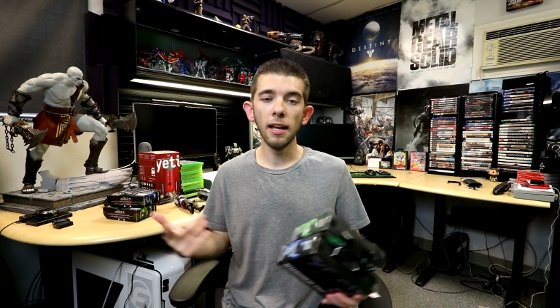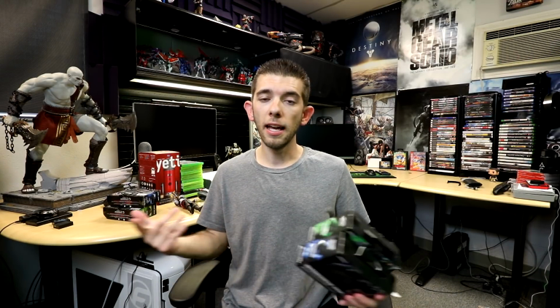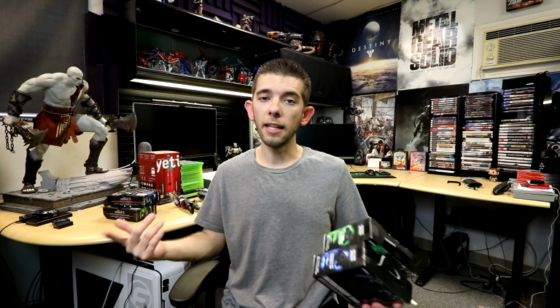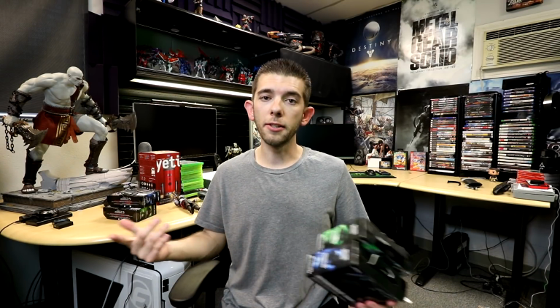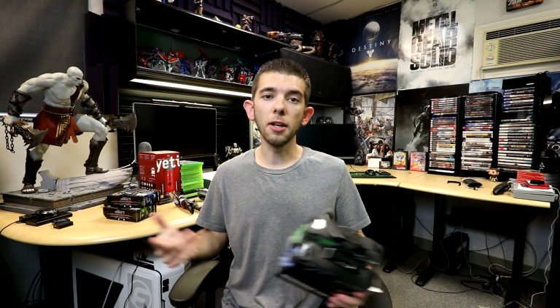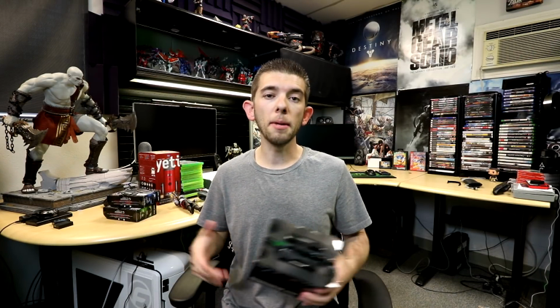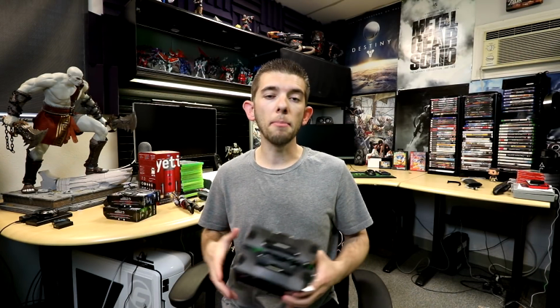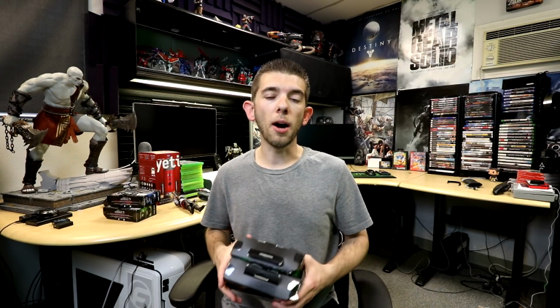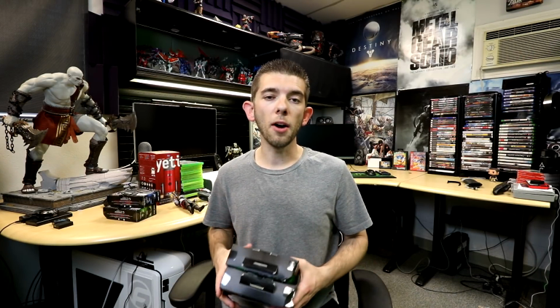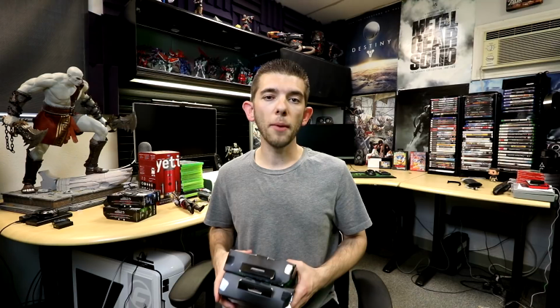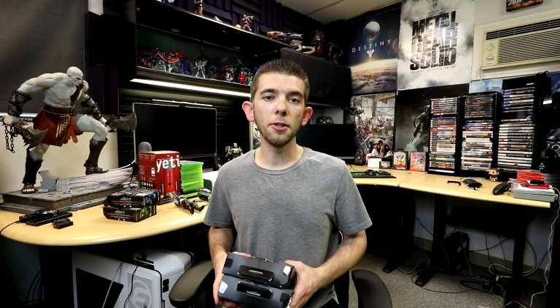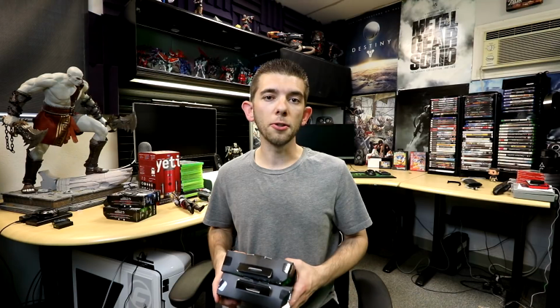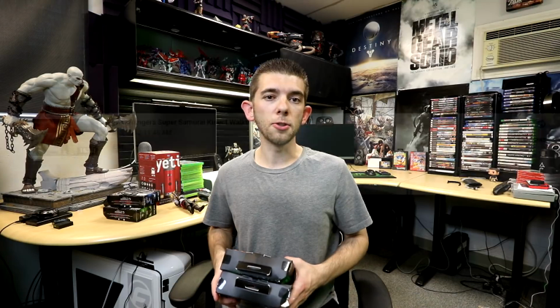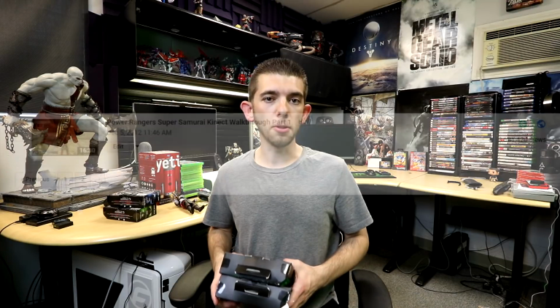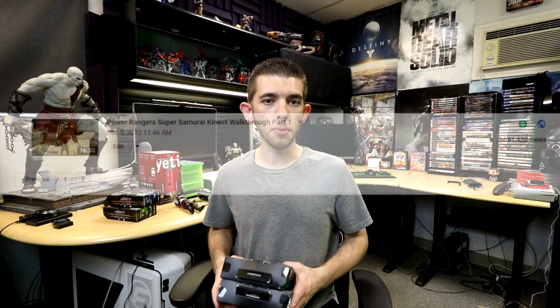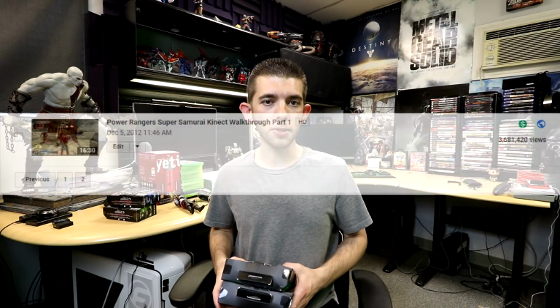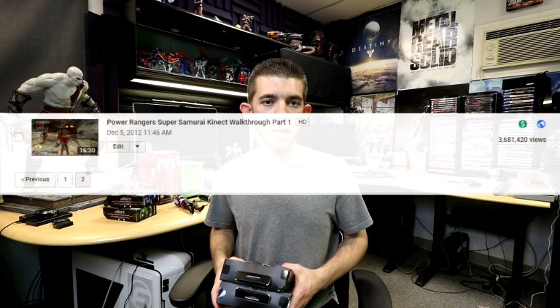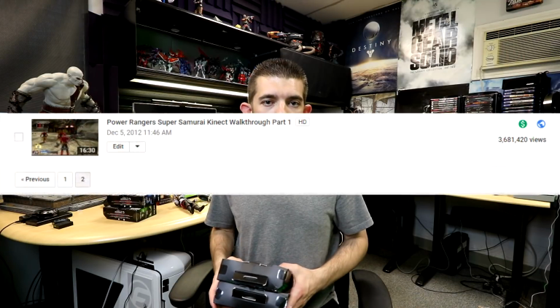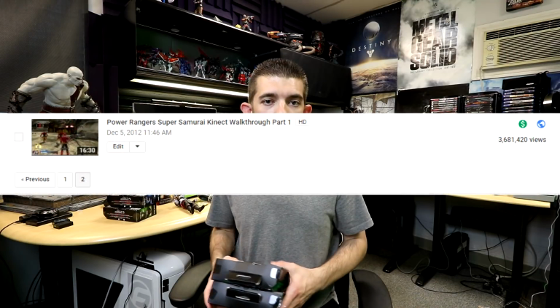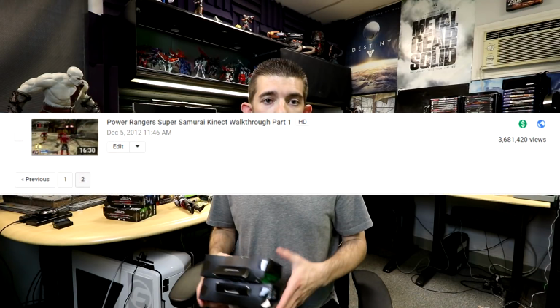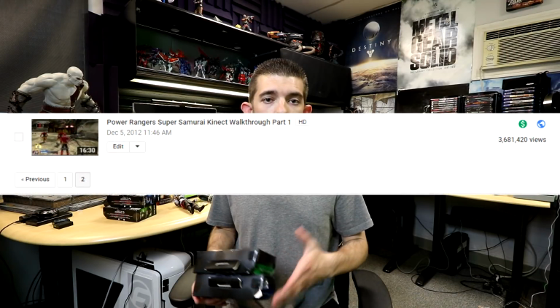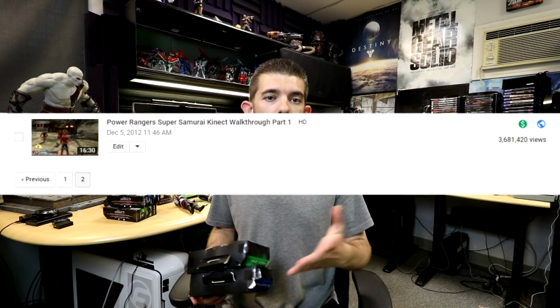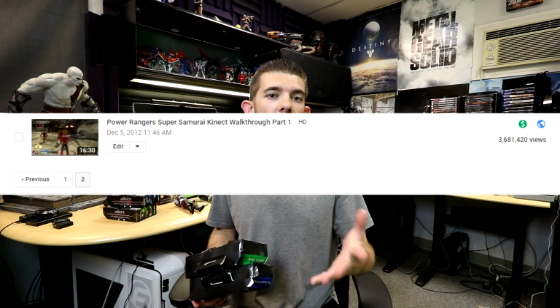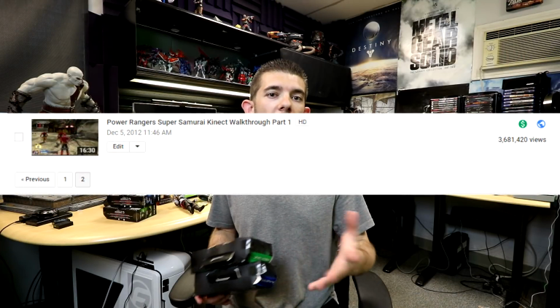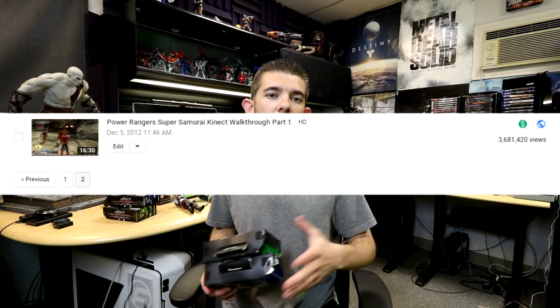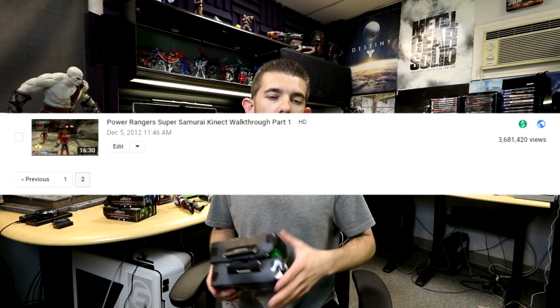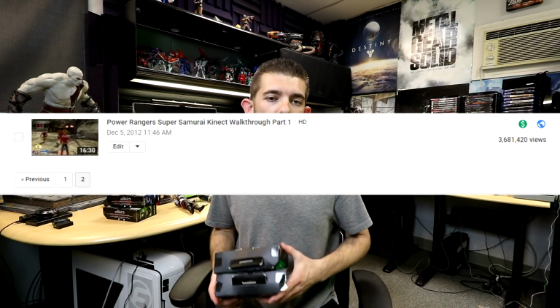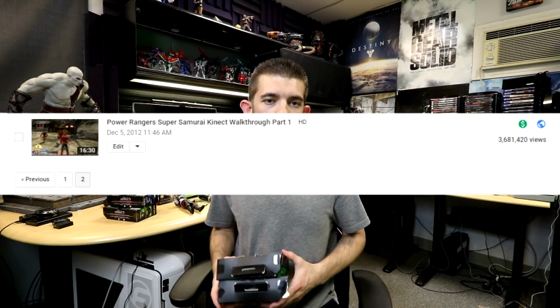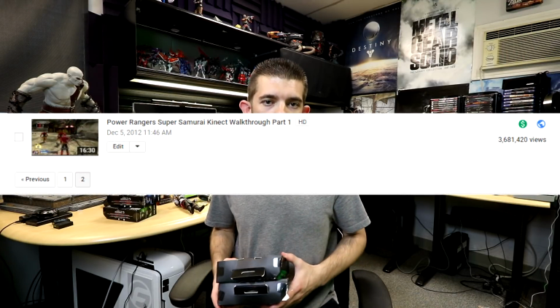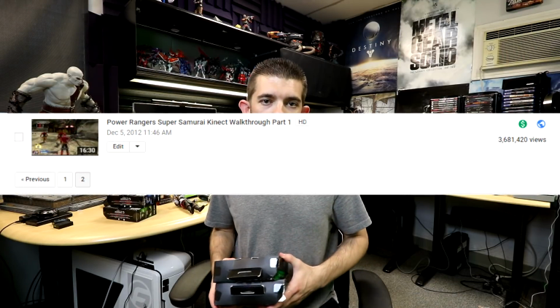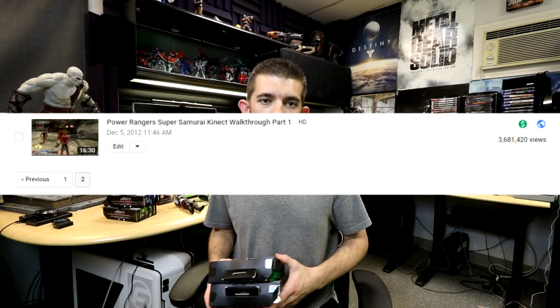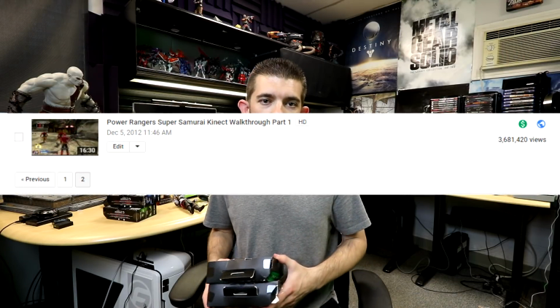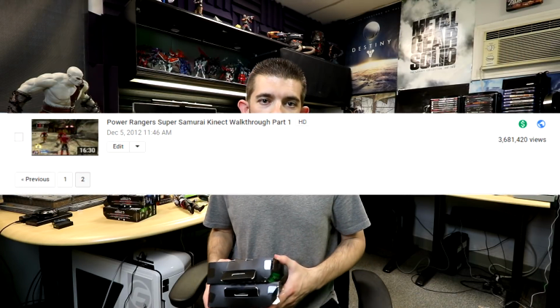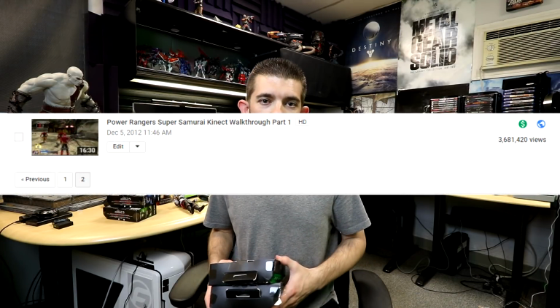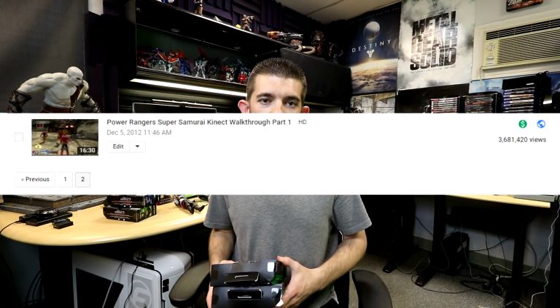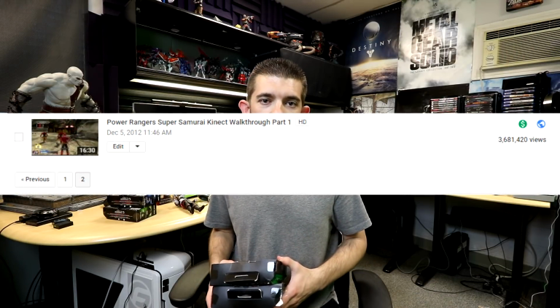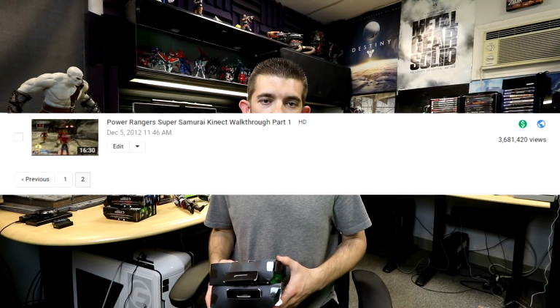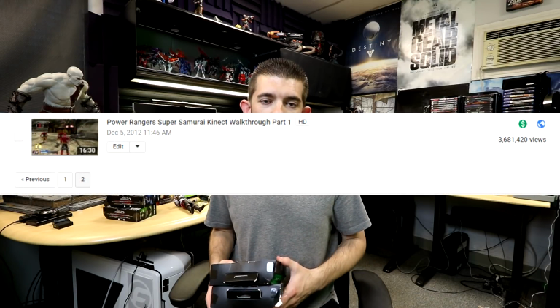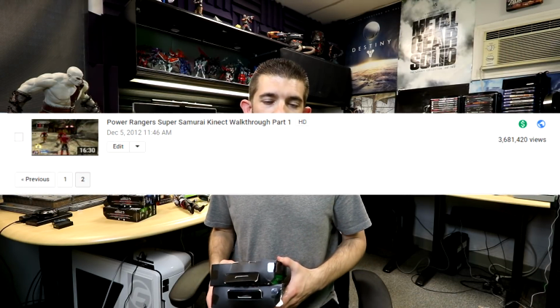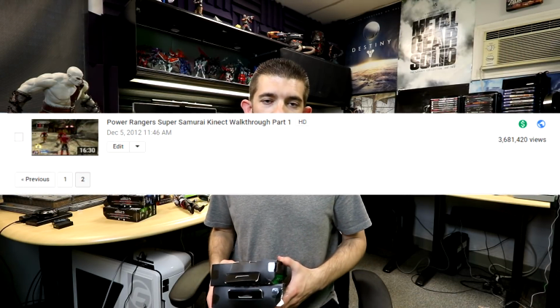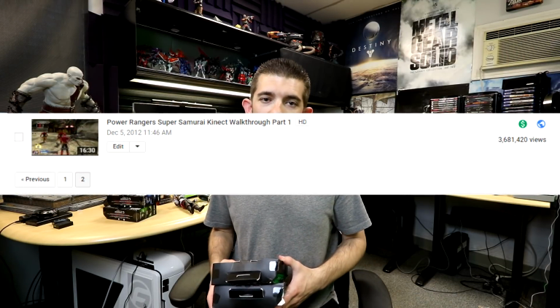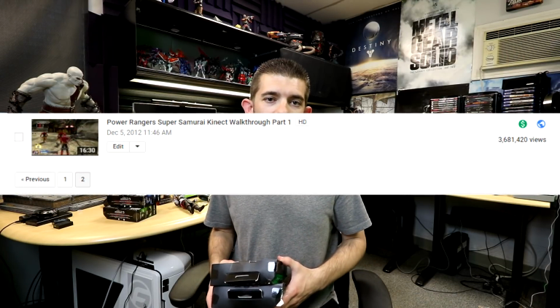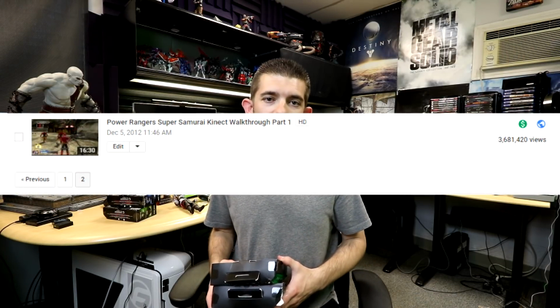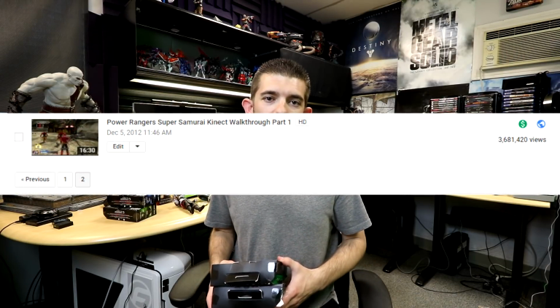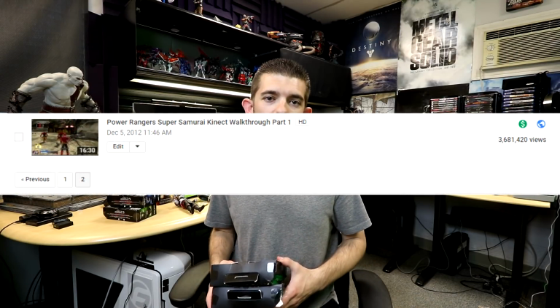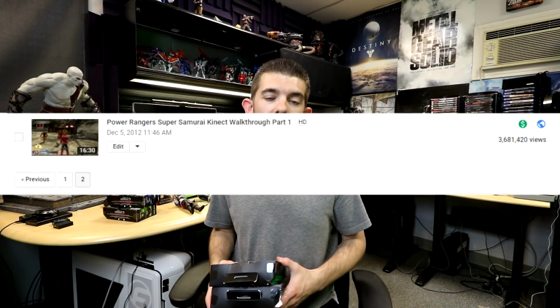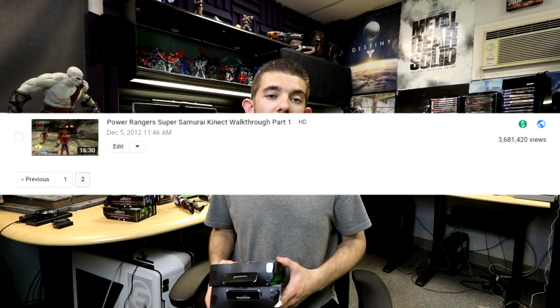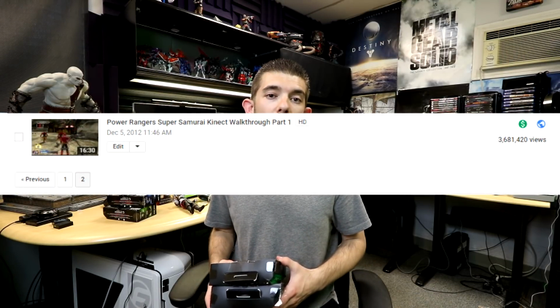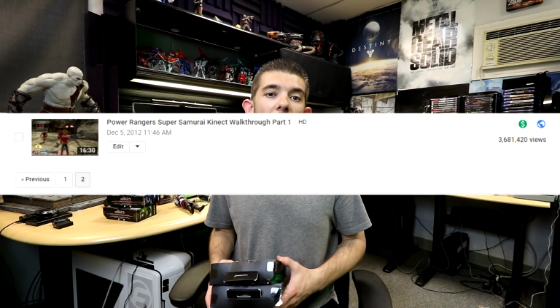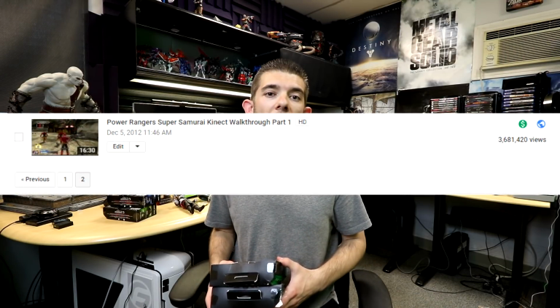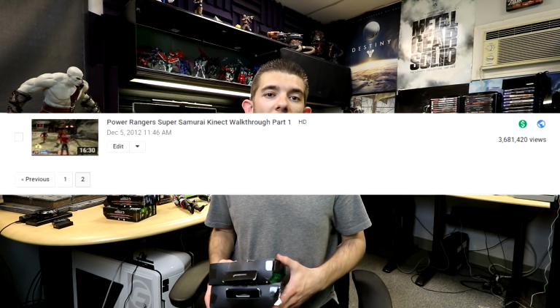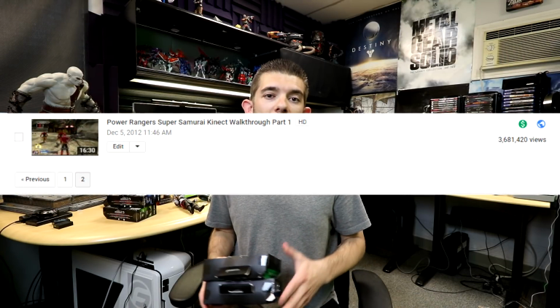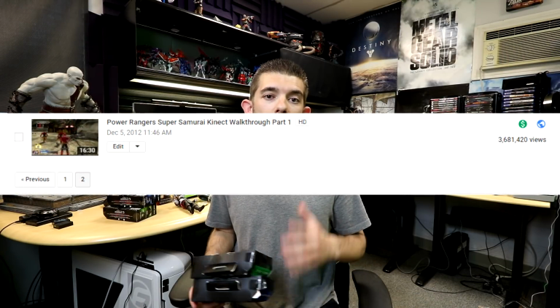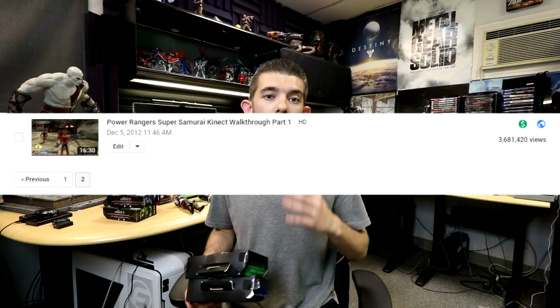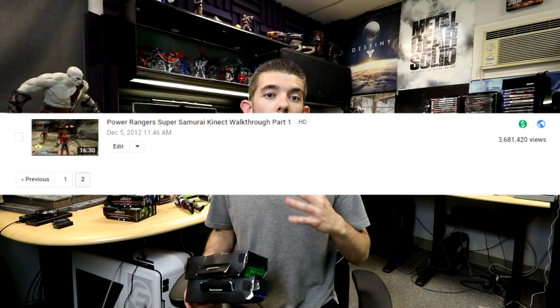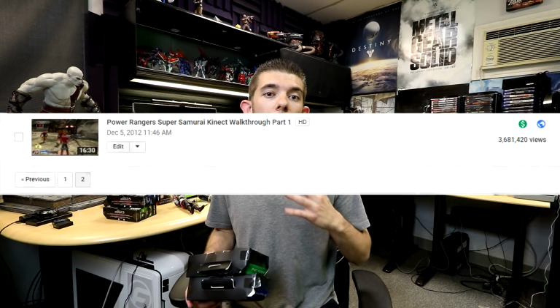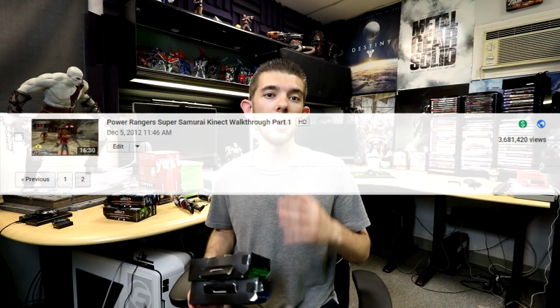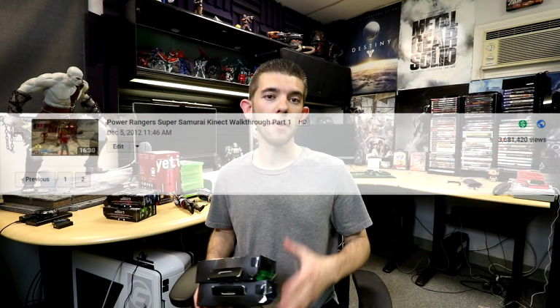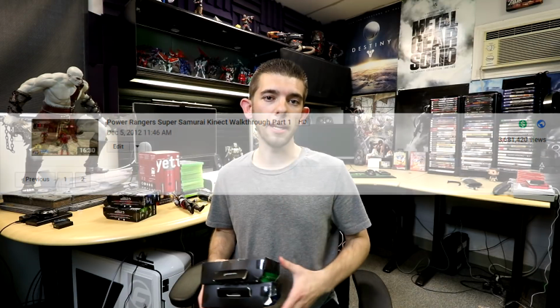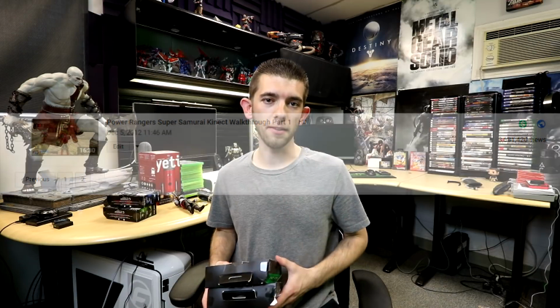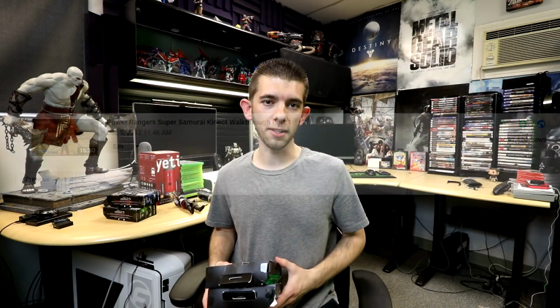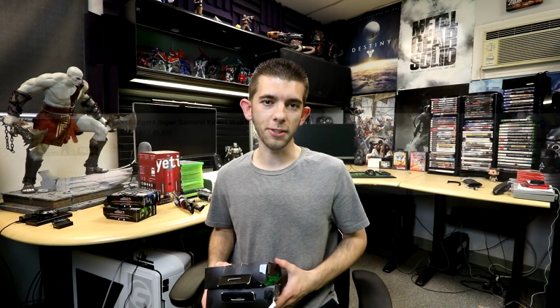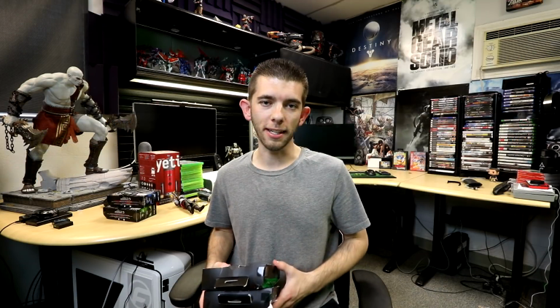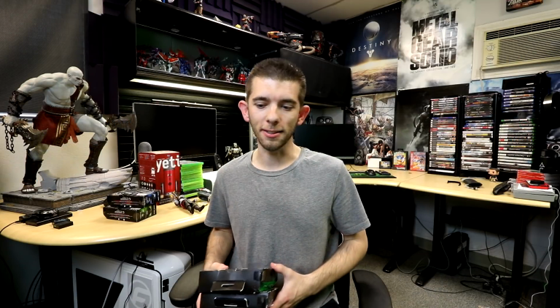And fun fact — if you go to my channel page and look for my most viewed video, it's going to be Power Rangers Super Samurai for the Xbox 360 Kinect. I kid you not, that's my highest viewed video on the channel.